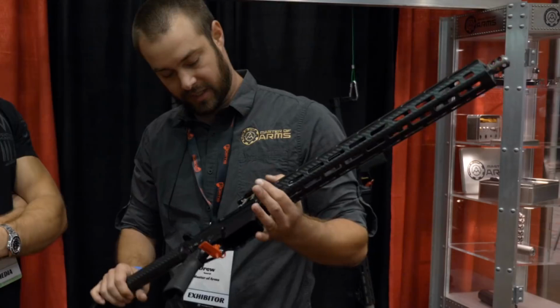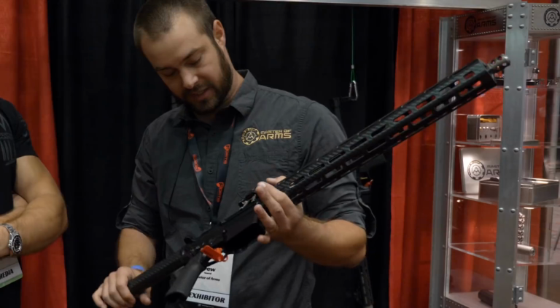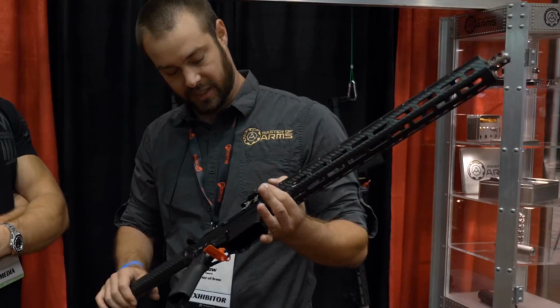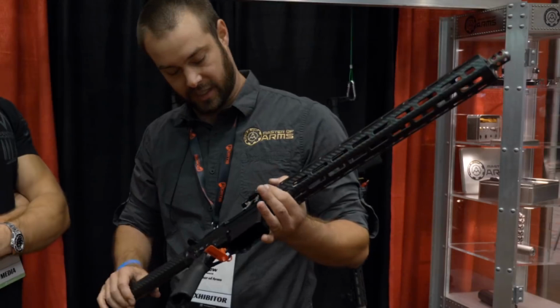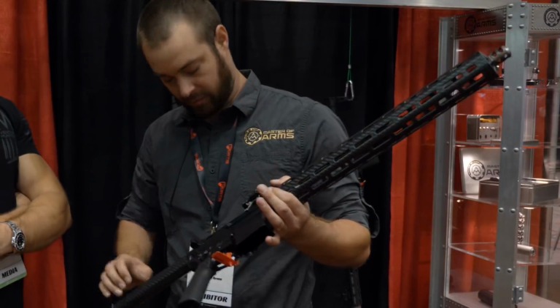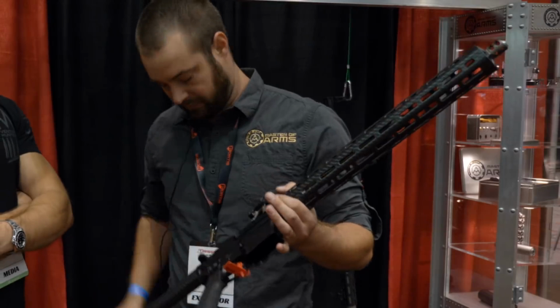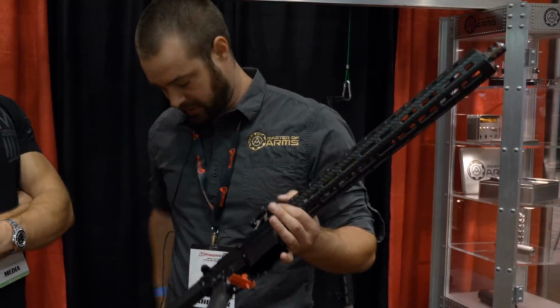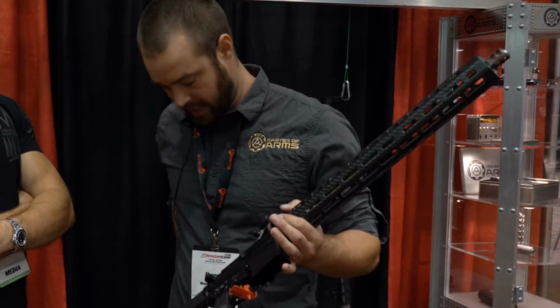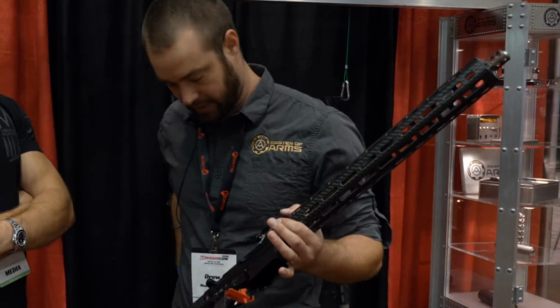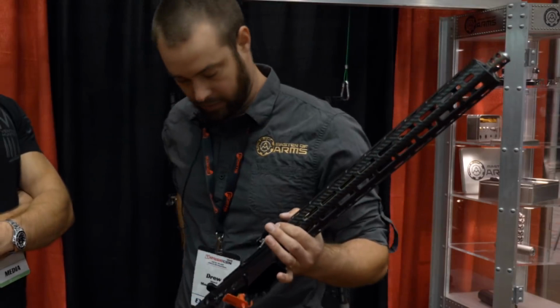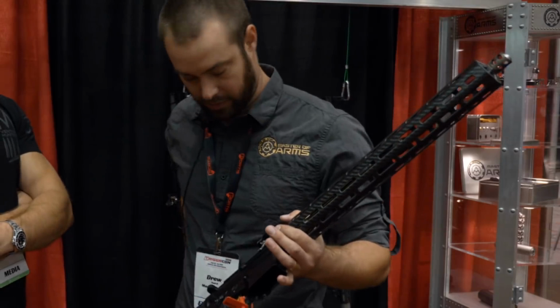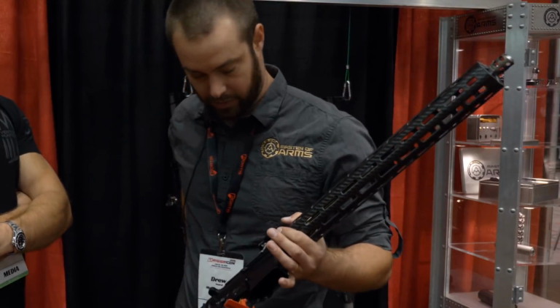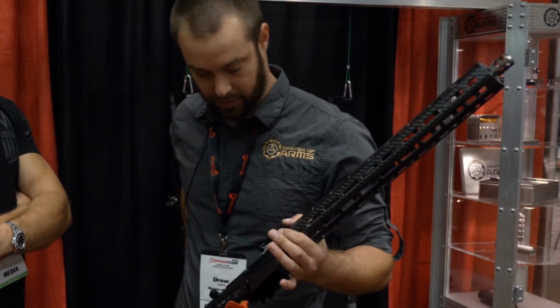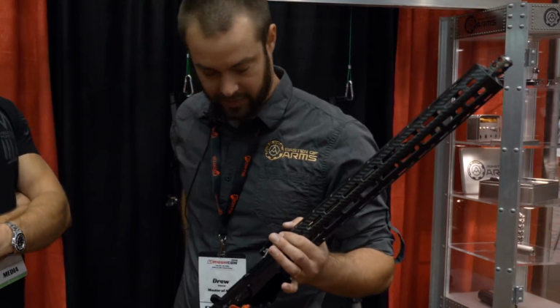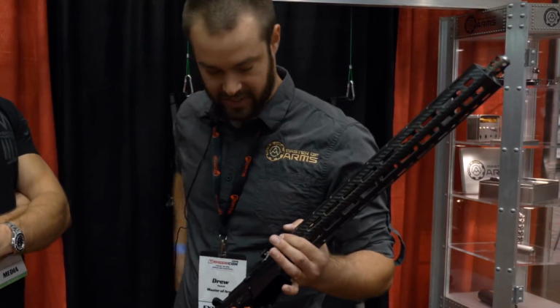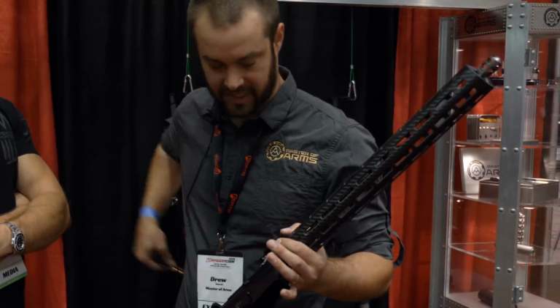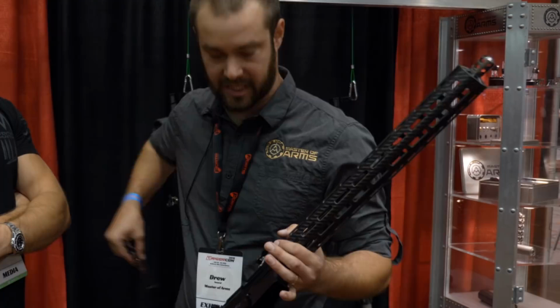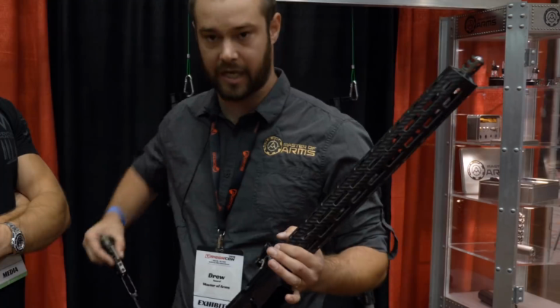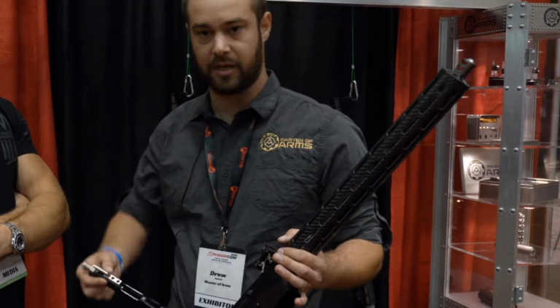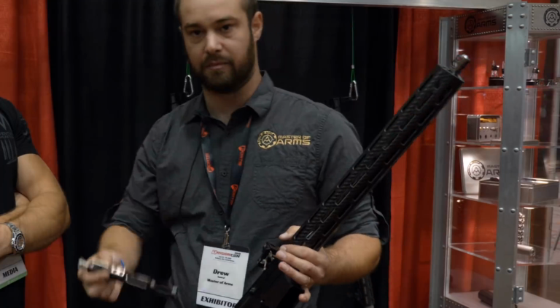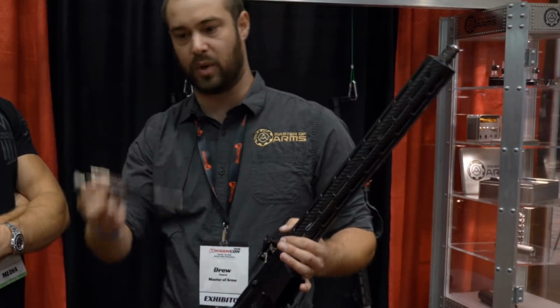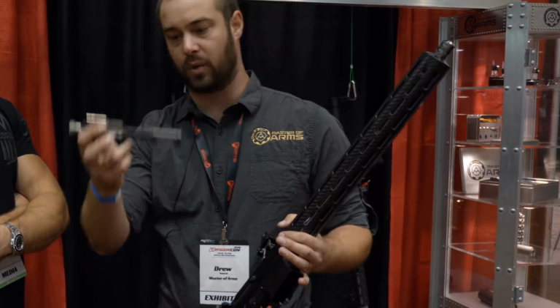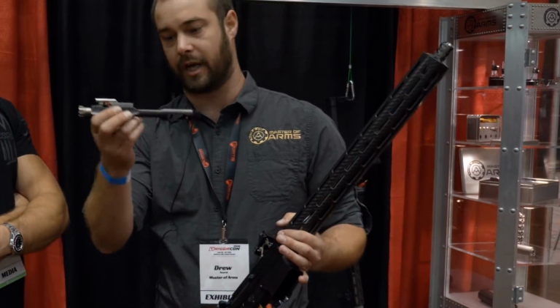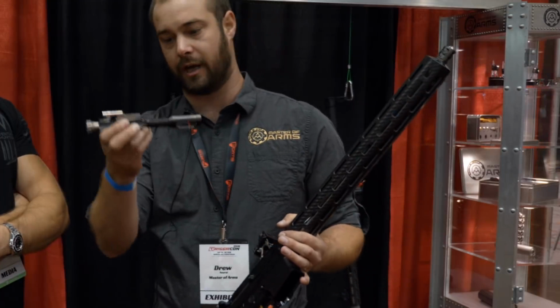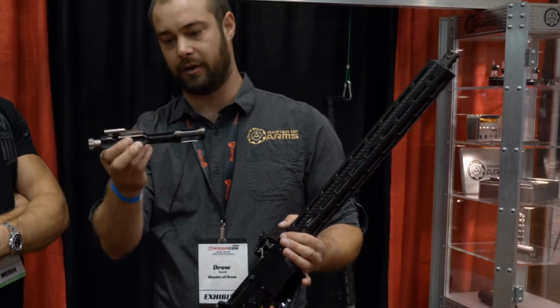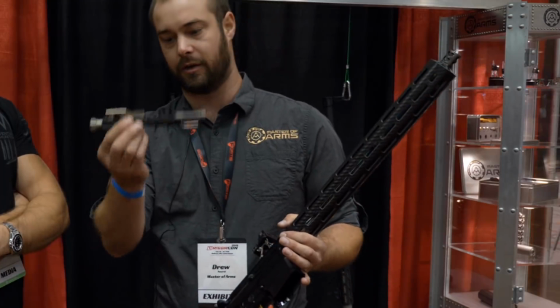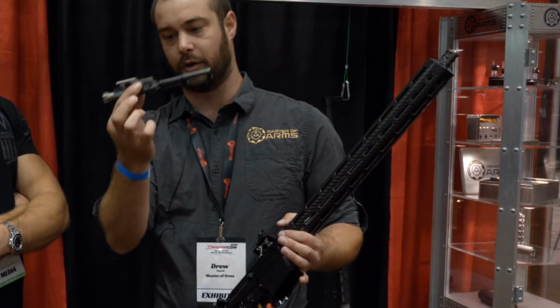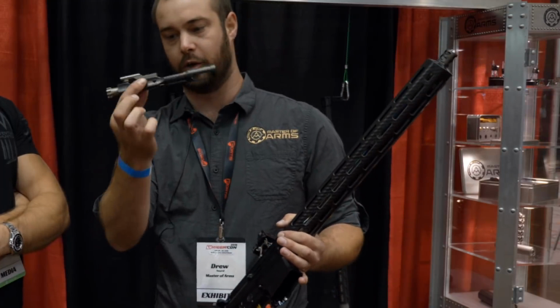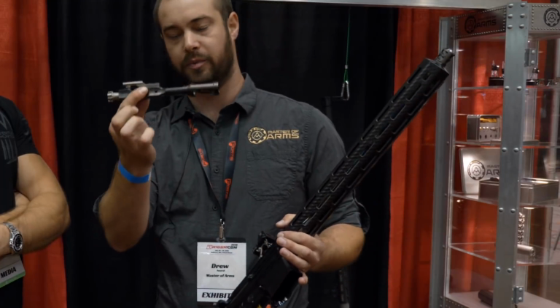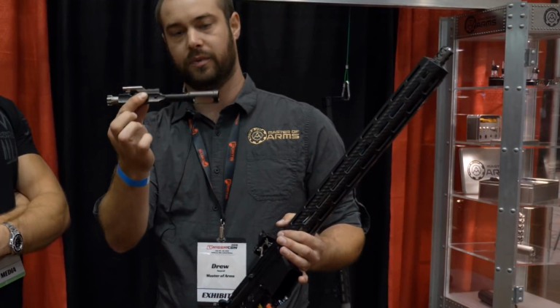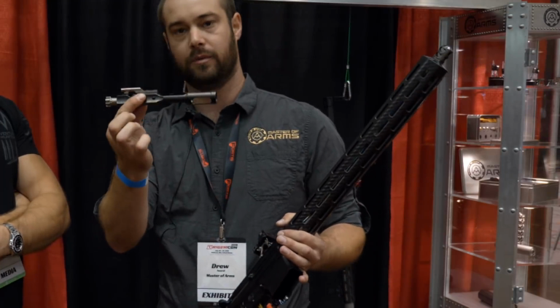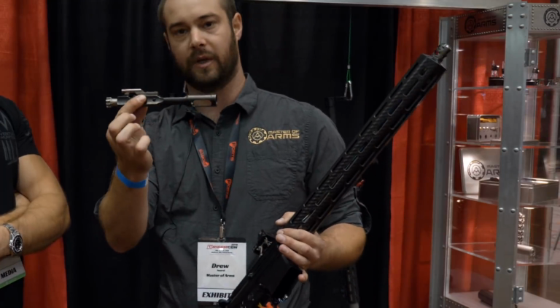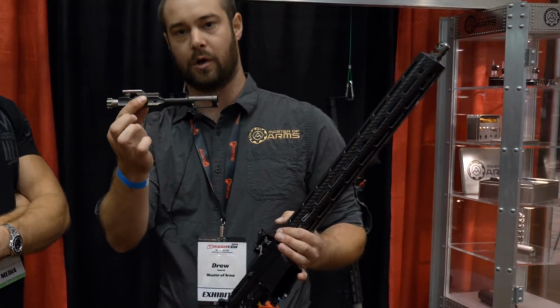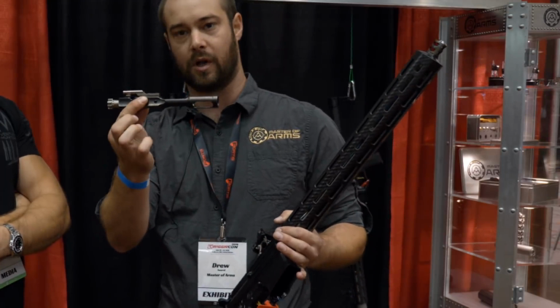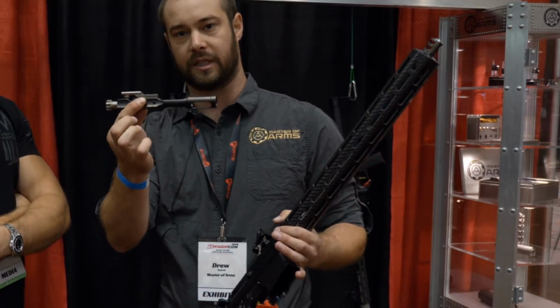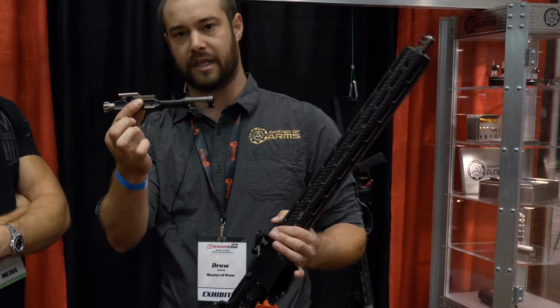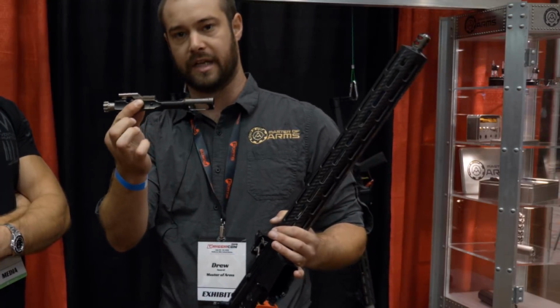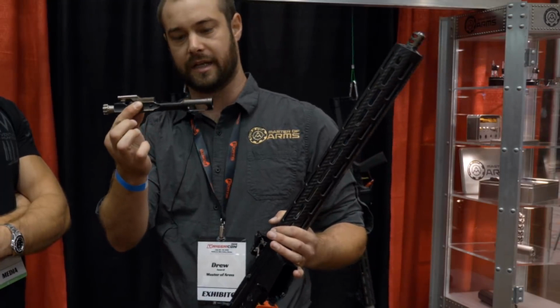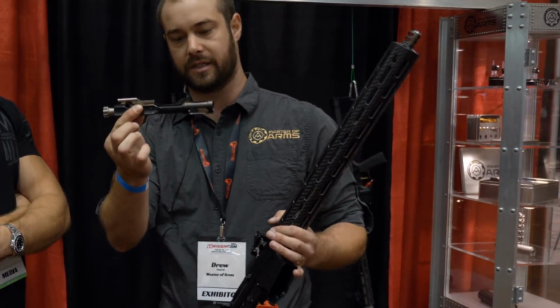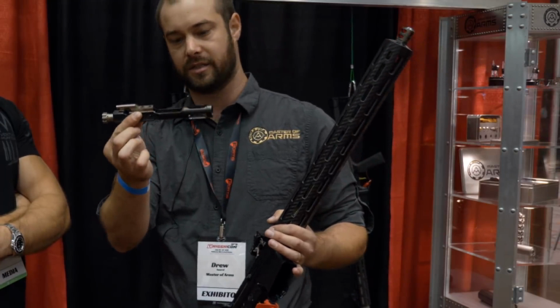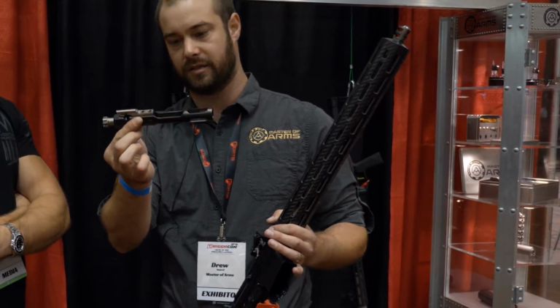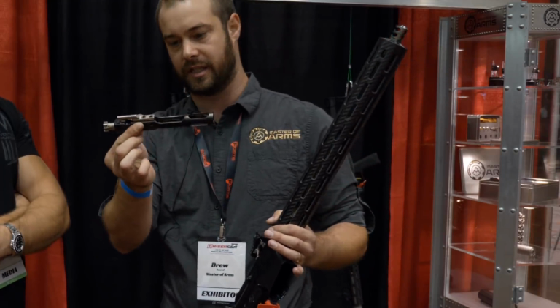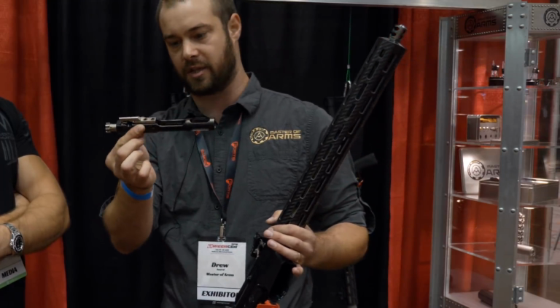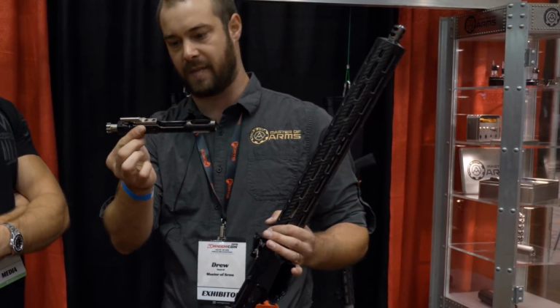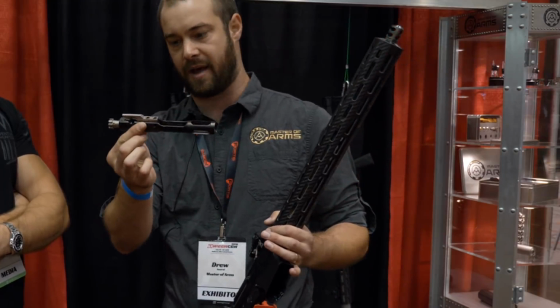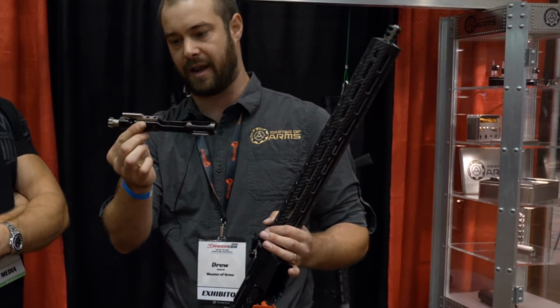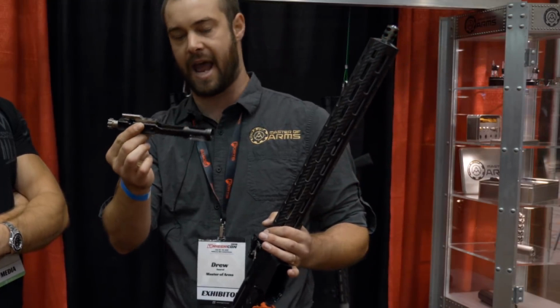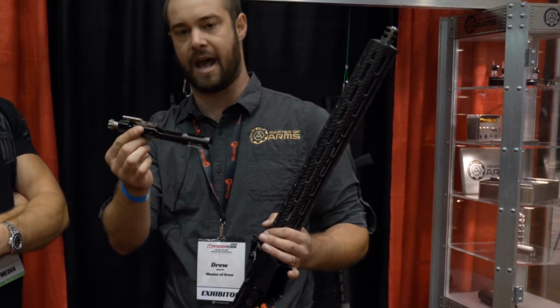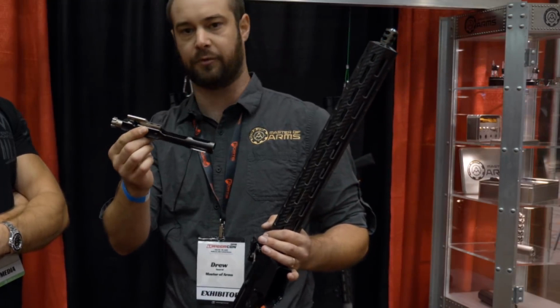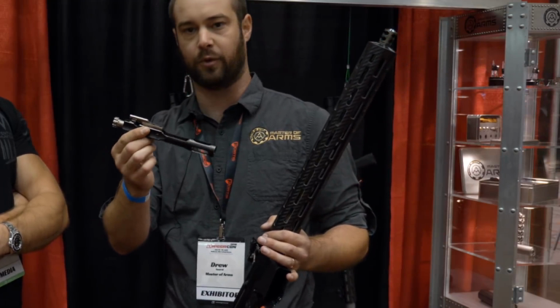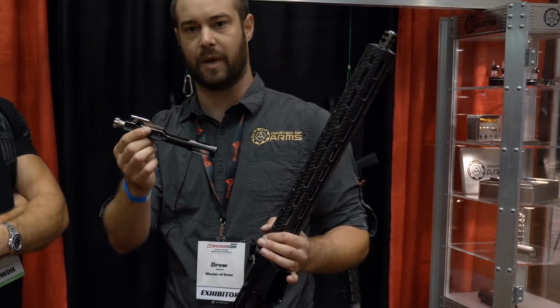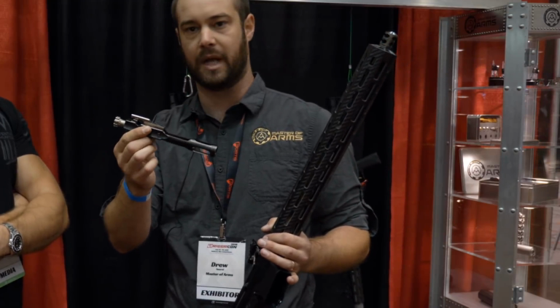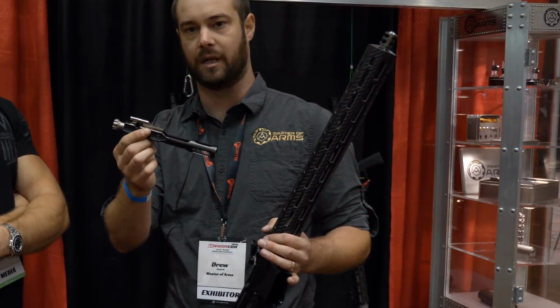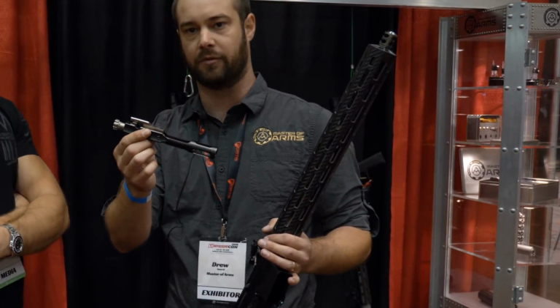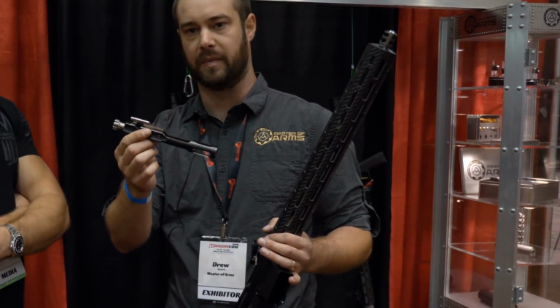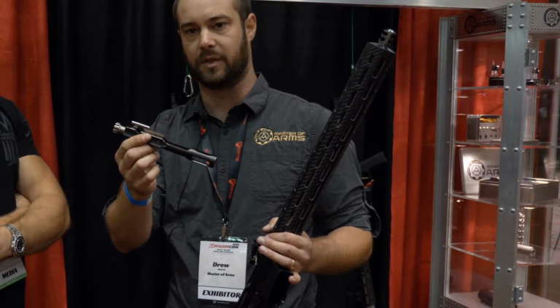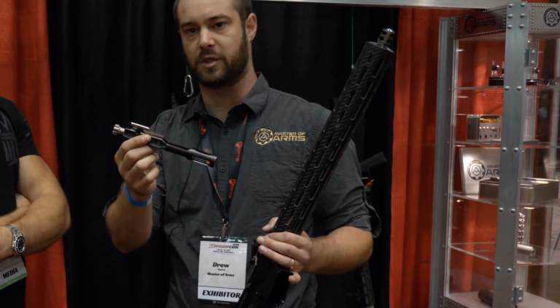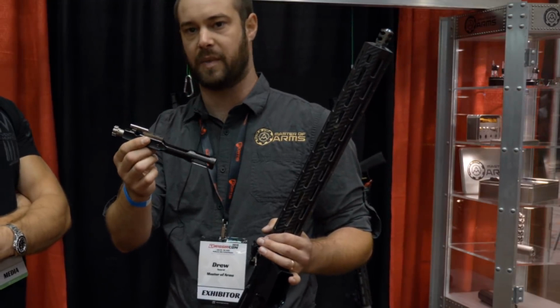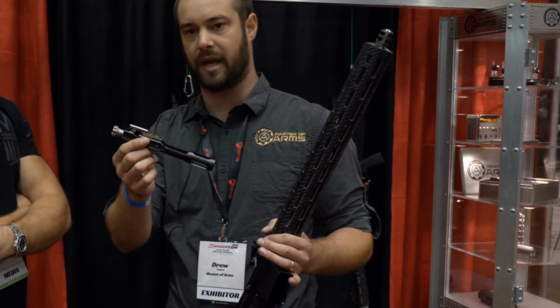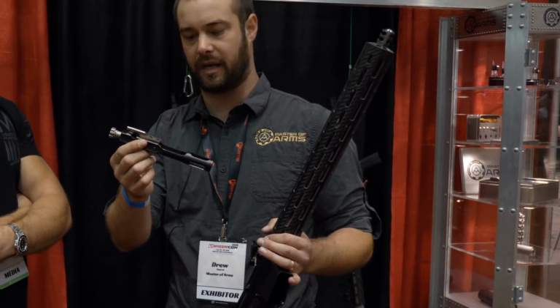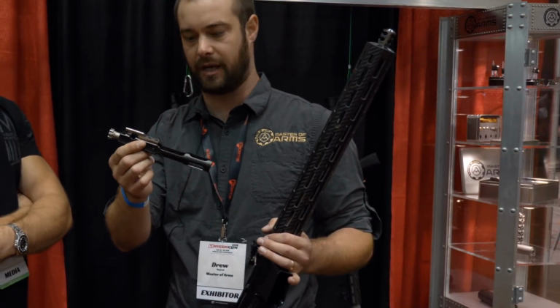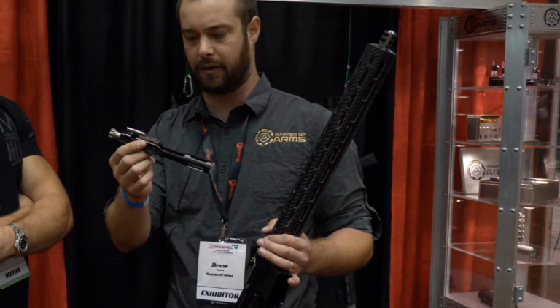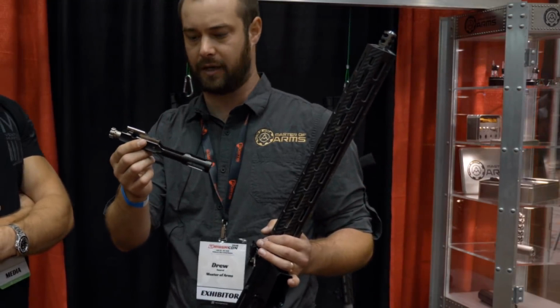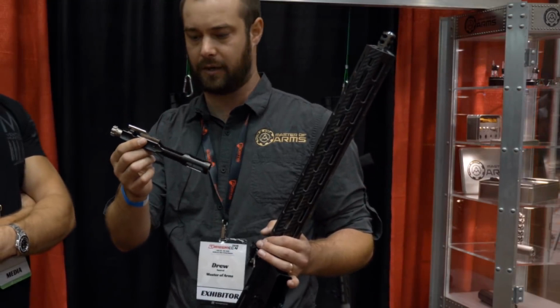We've got our titanium bolt carrier group — we call it the NYX. It's about half the weight of a mil-spec carrier.